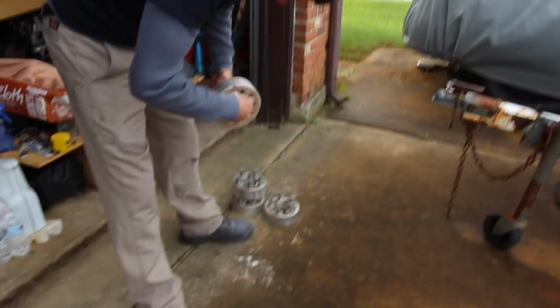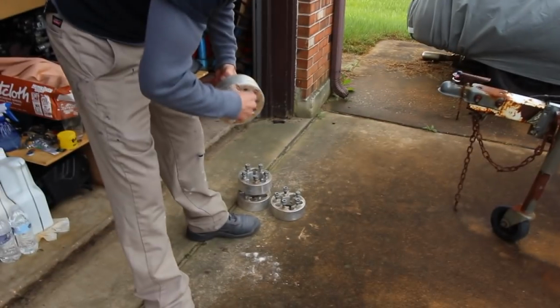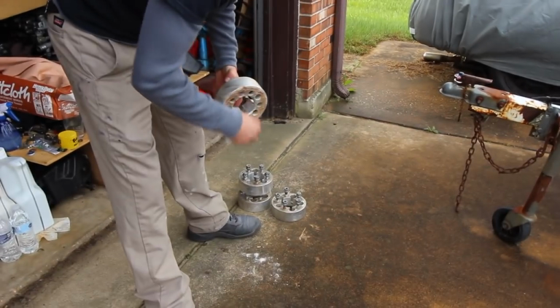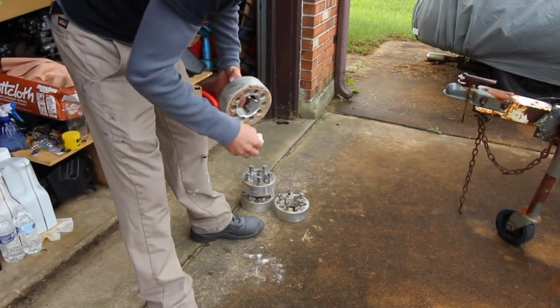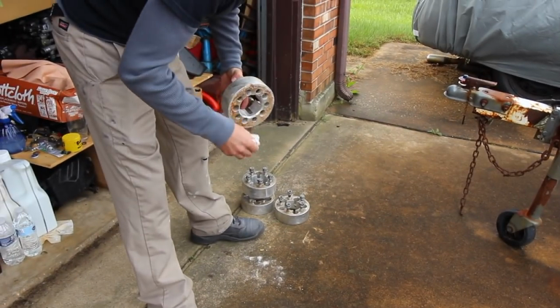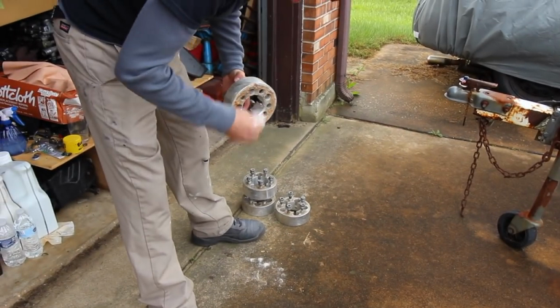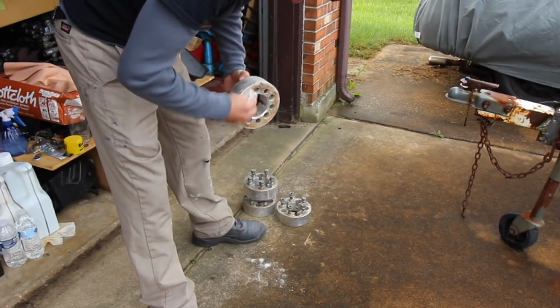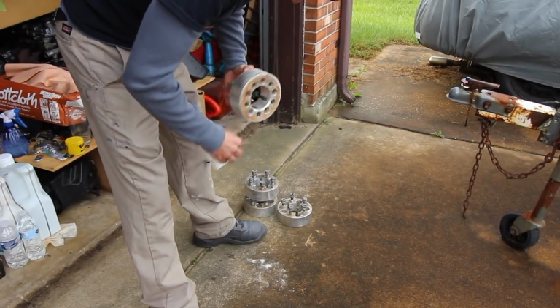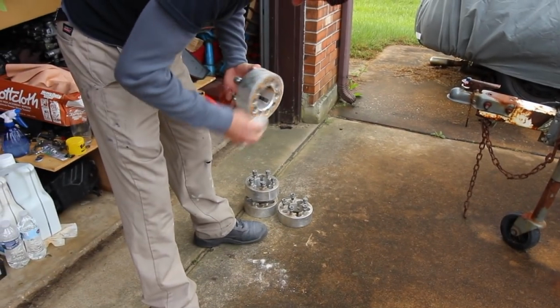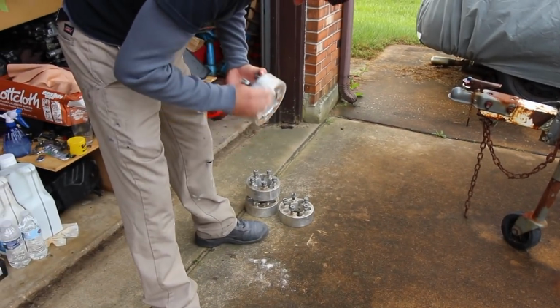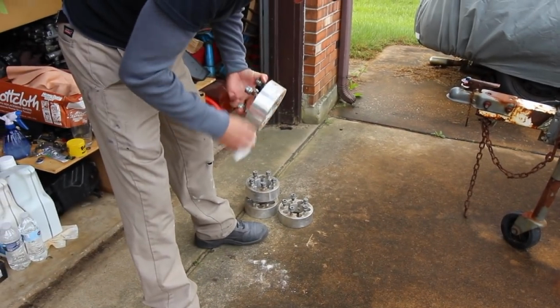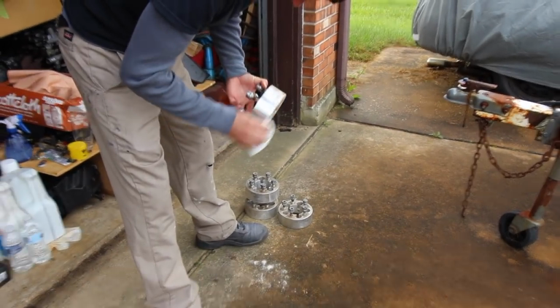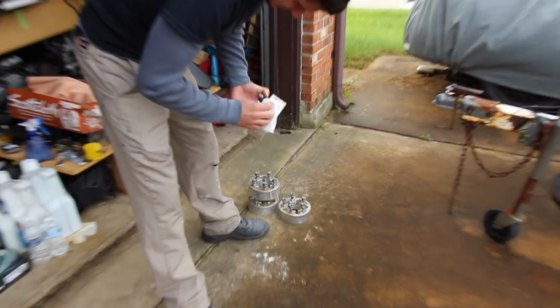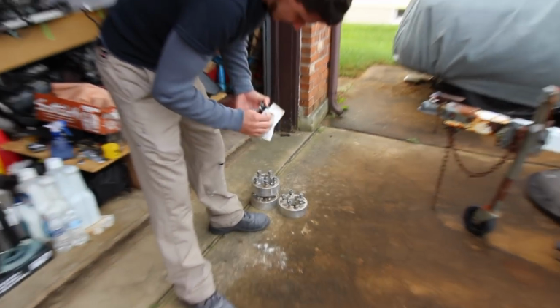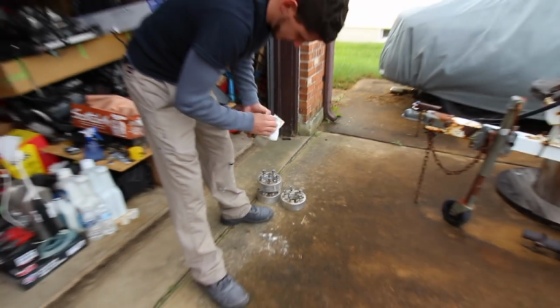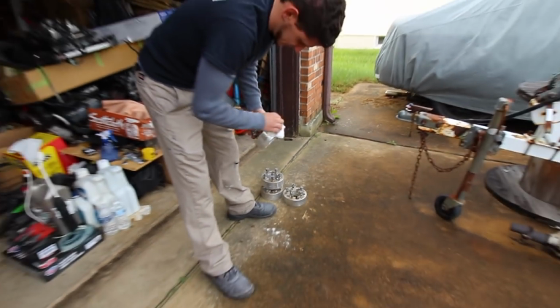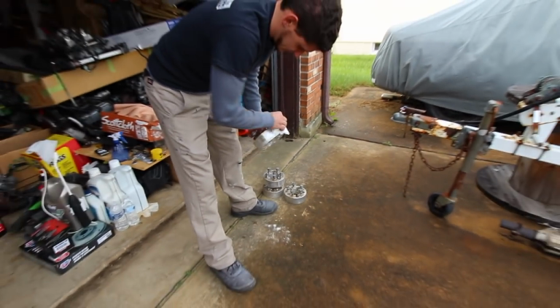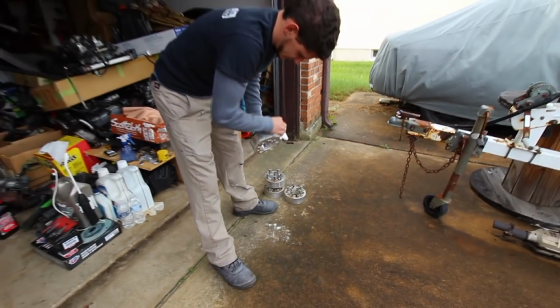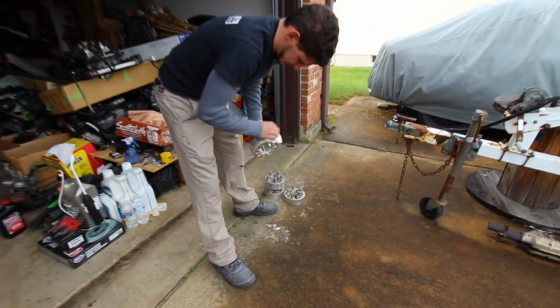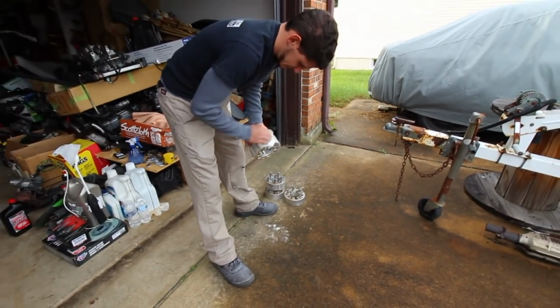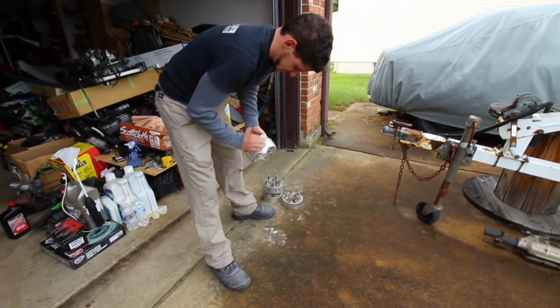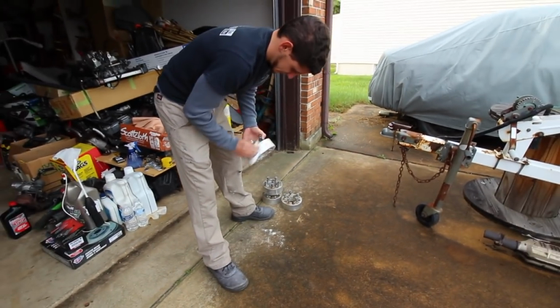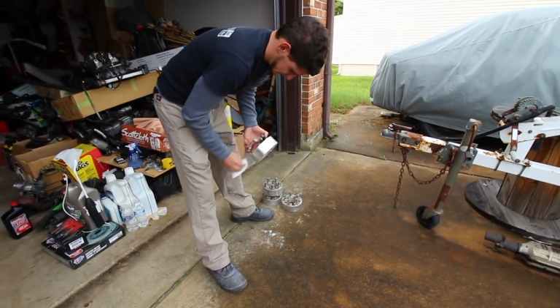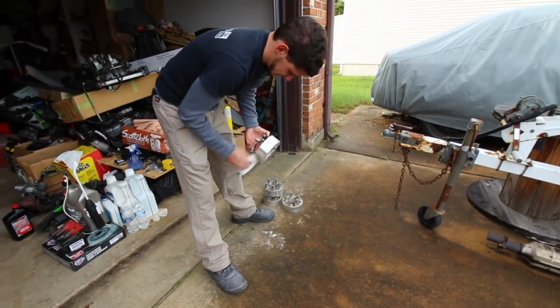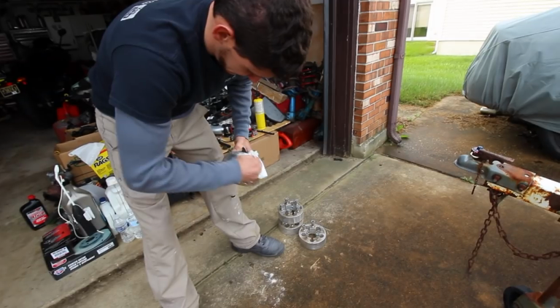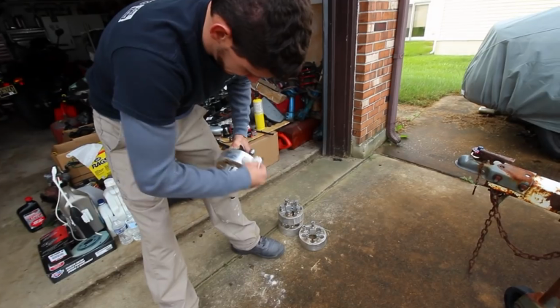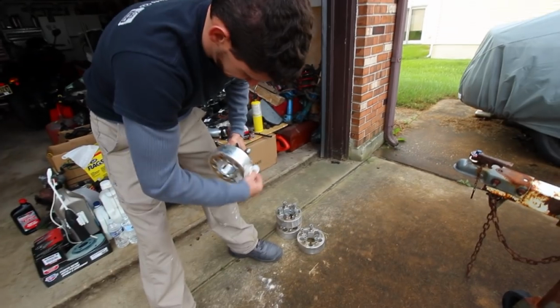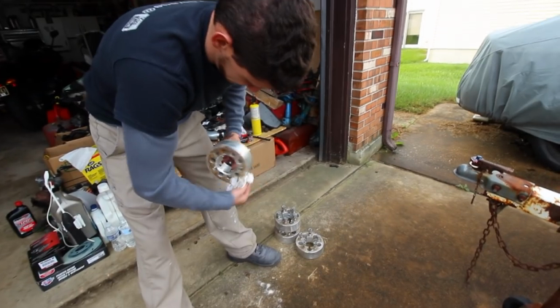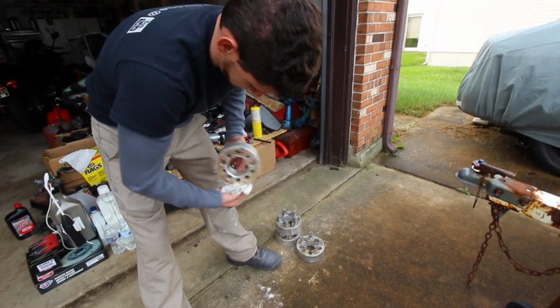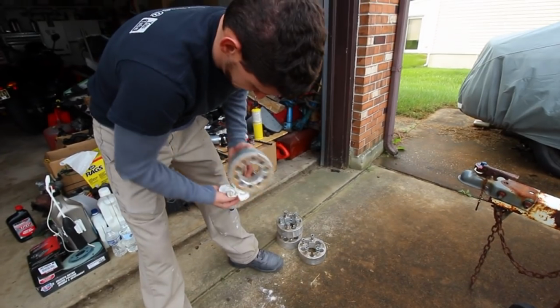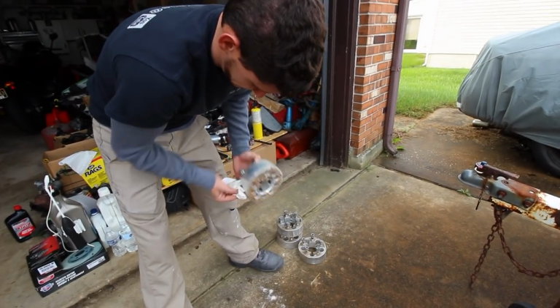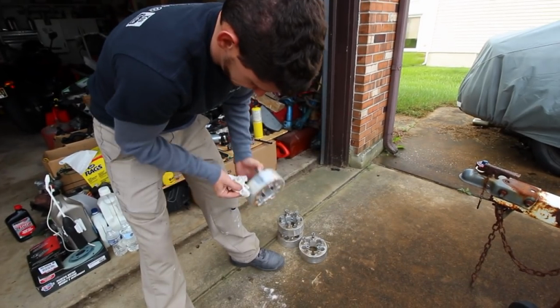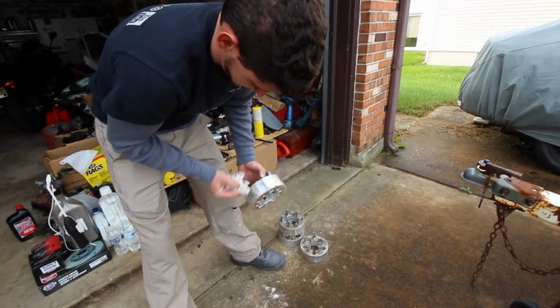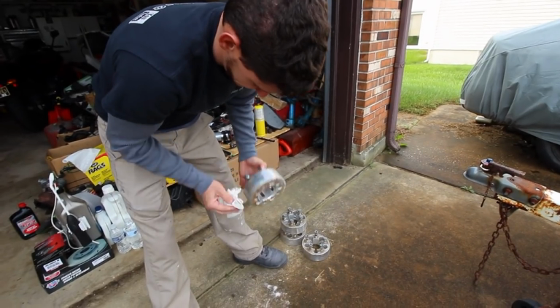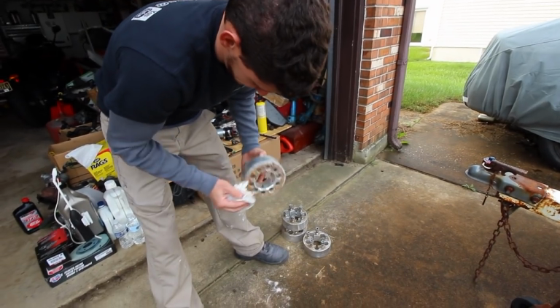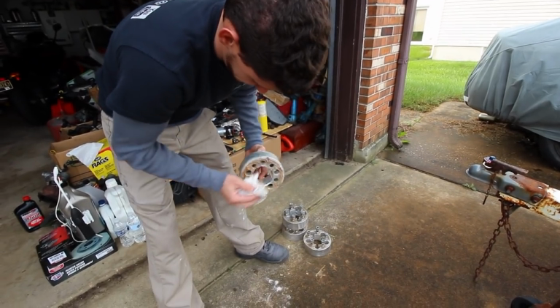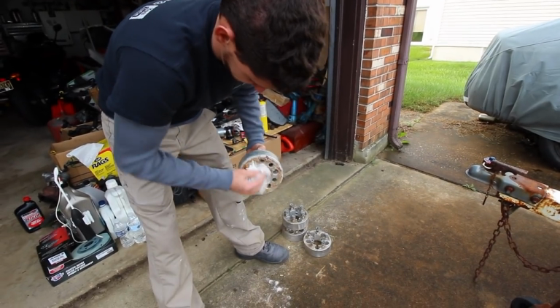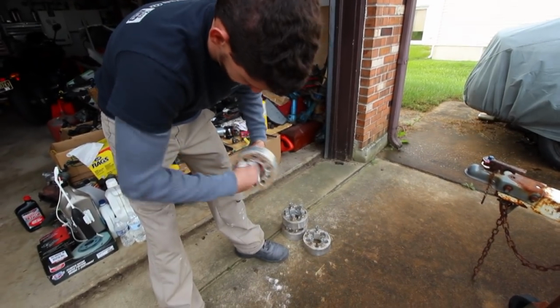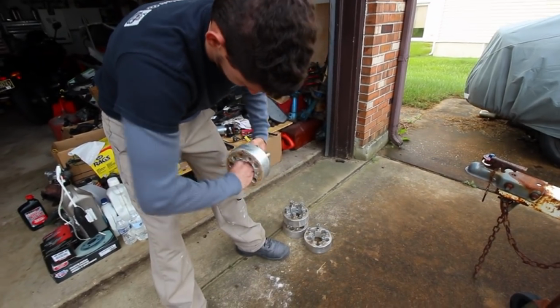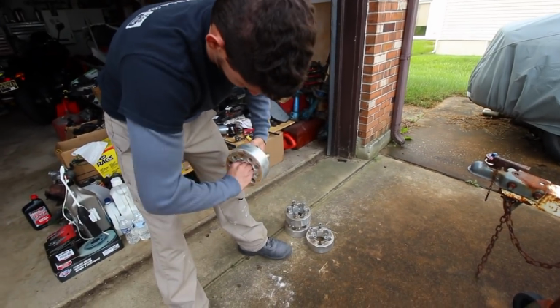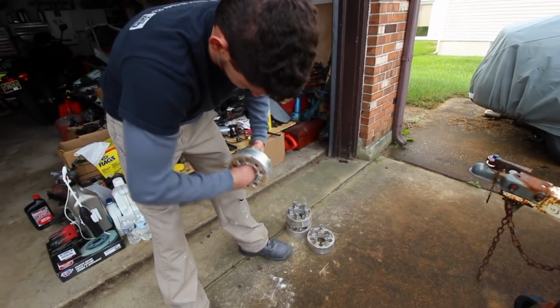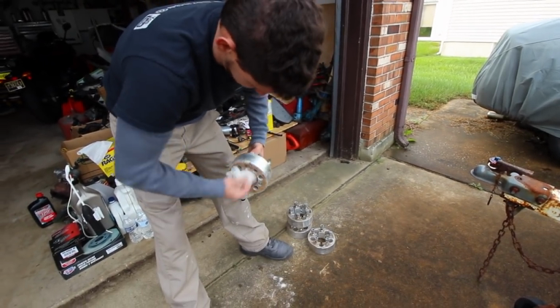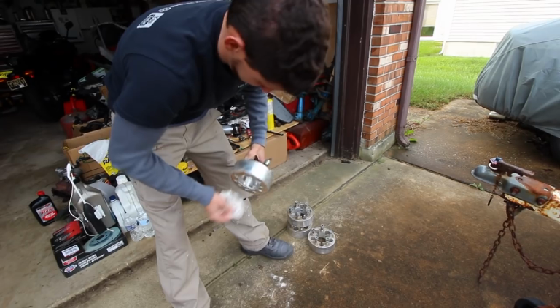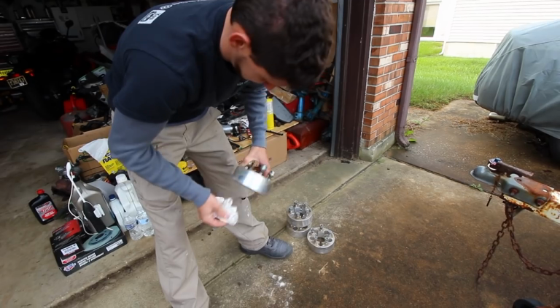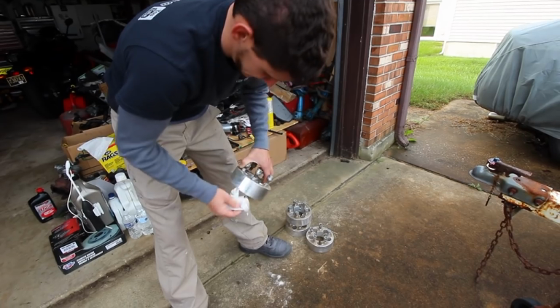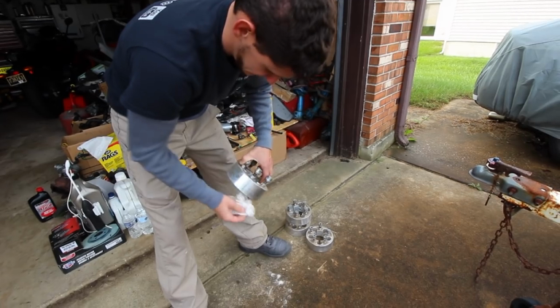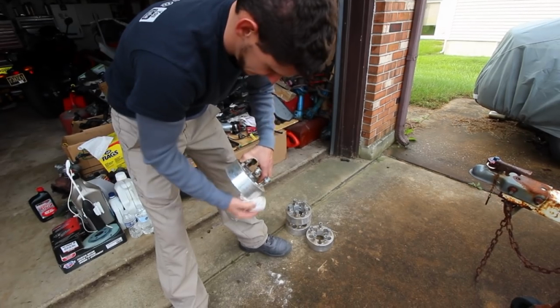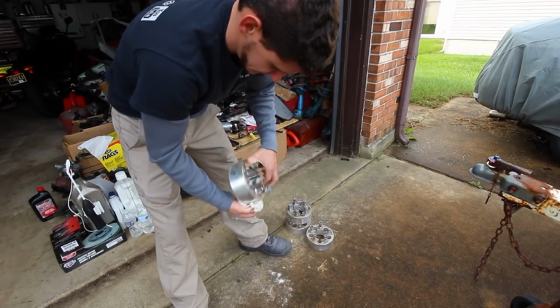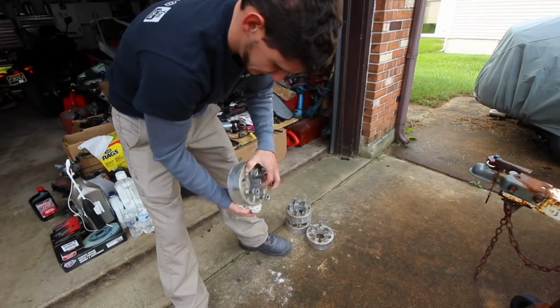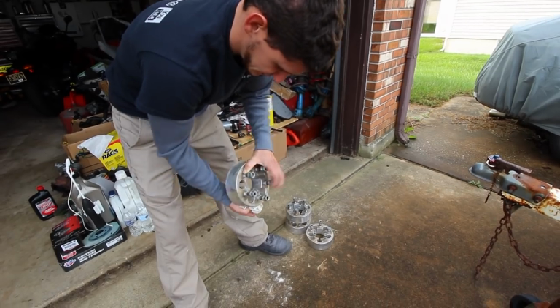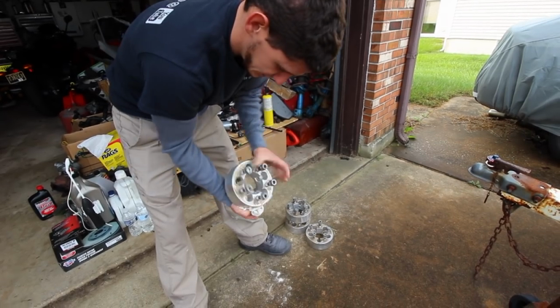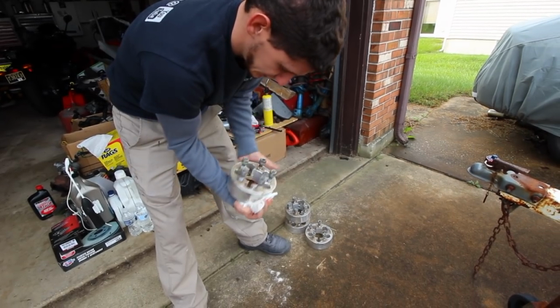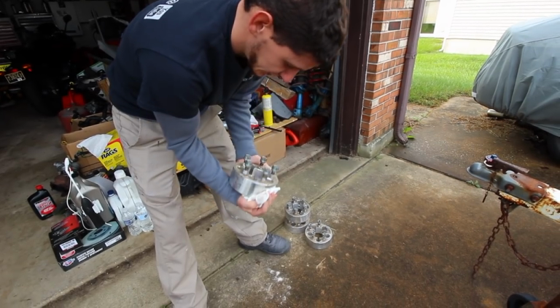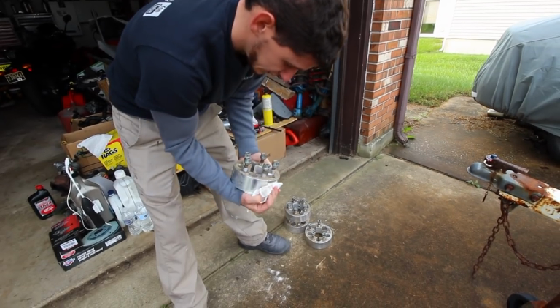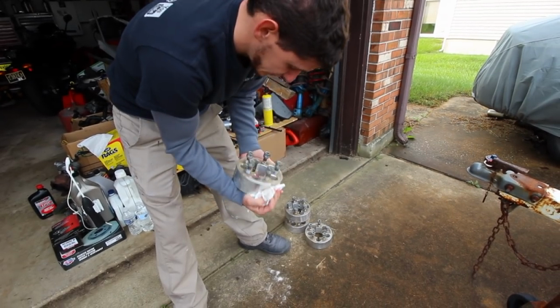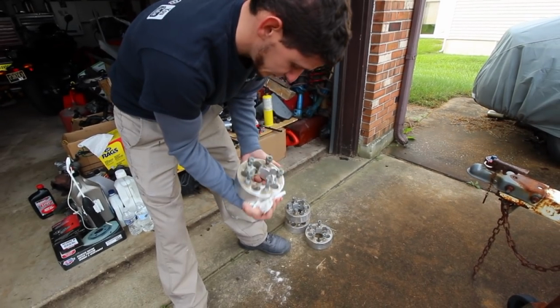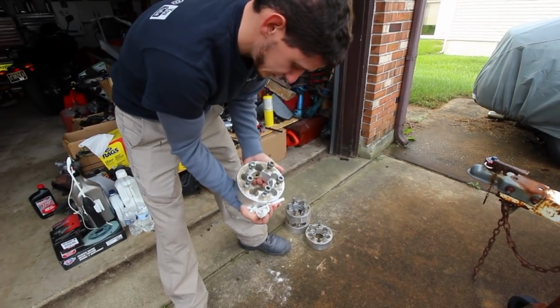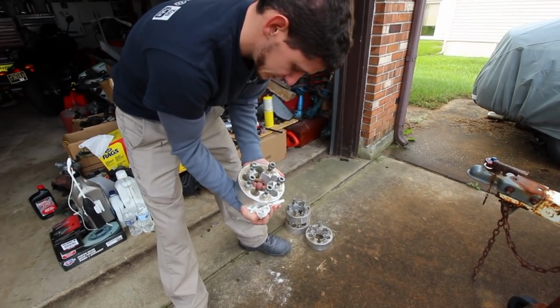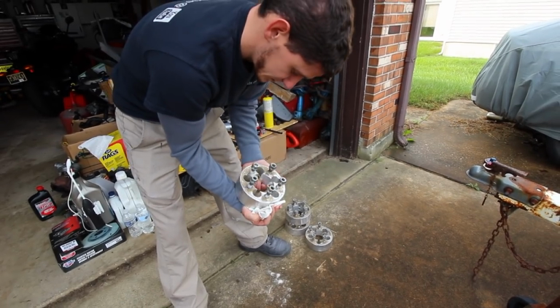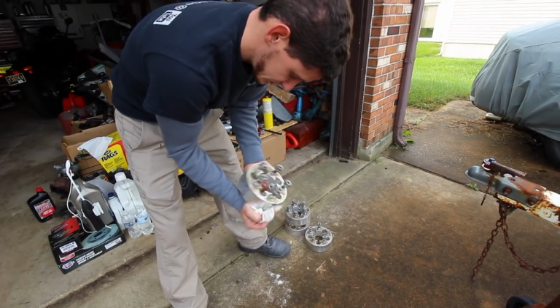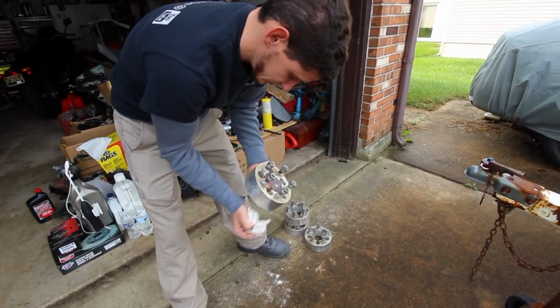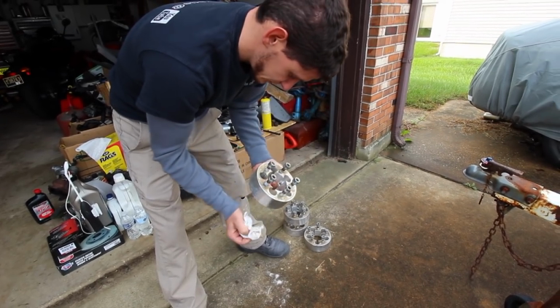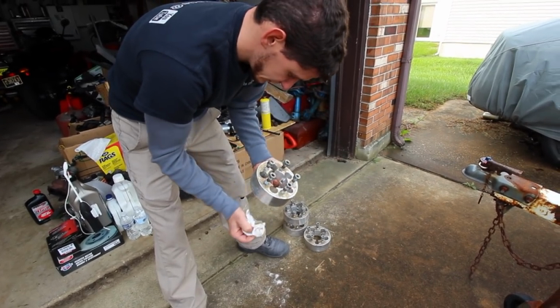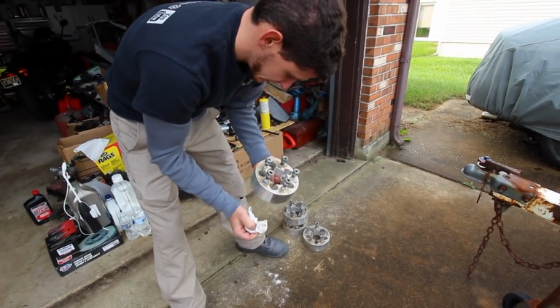What are those? What are those though? Dude, those are the widest spacers I've ever seen in my life. They're pretty big.